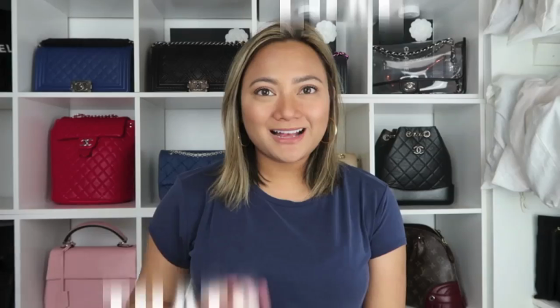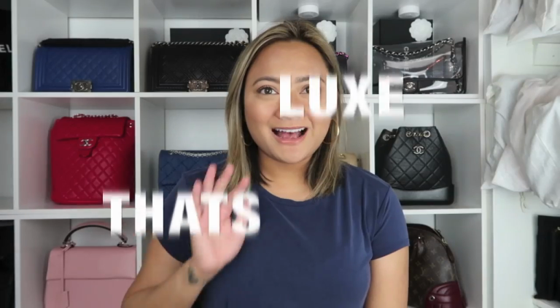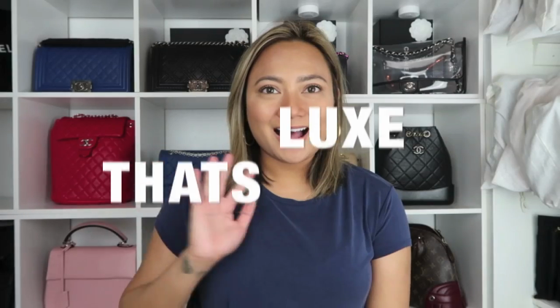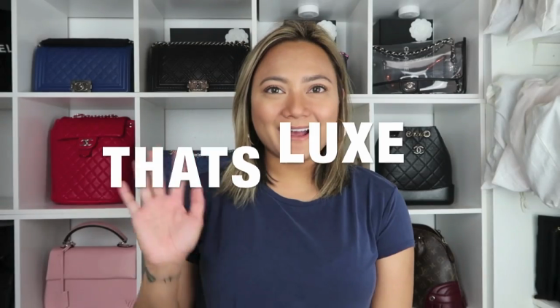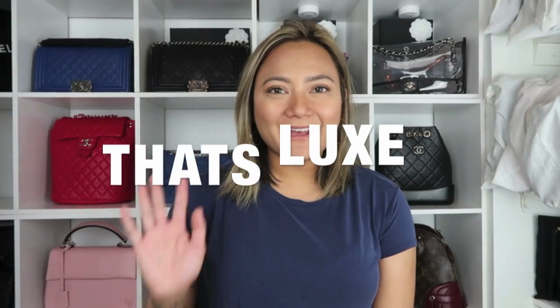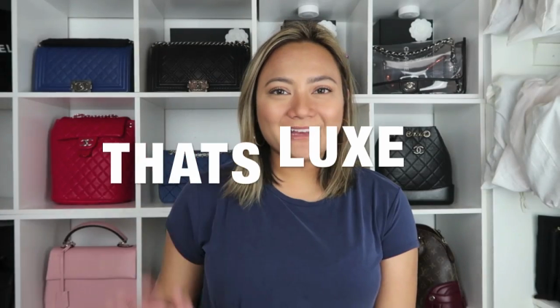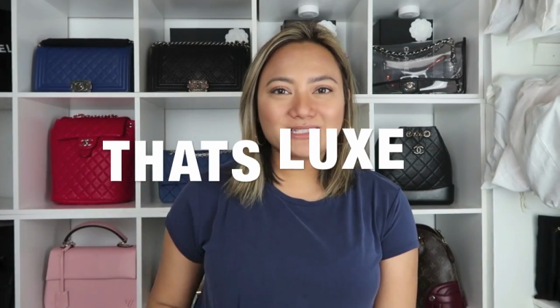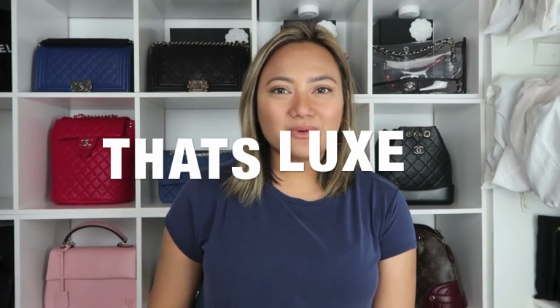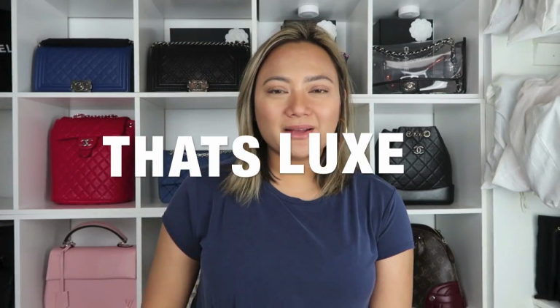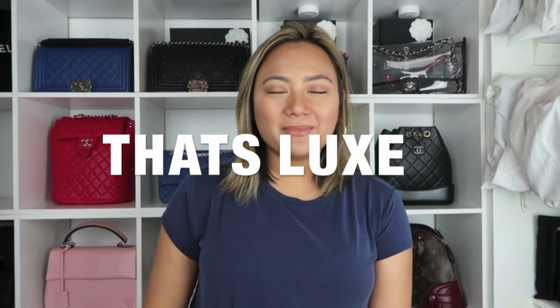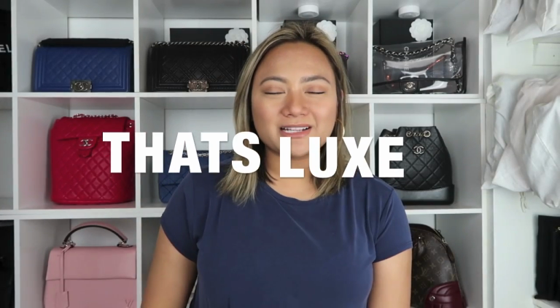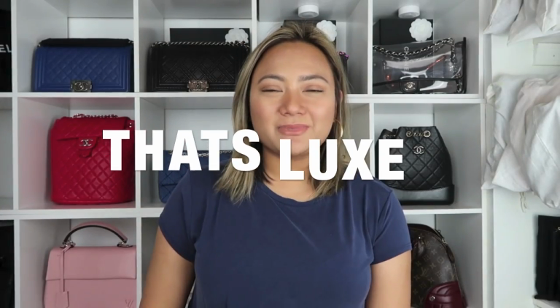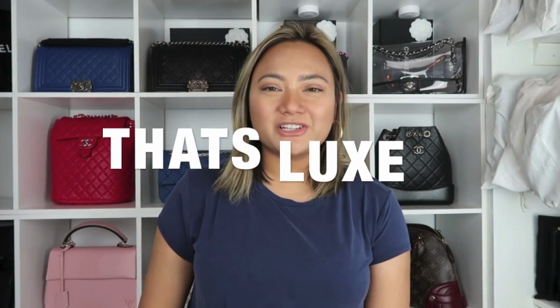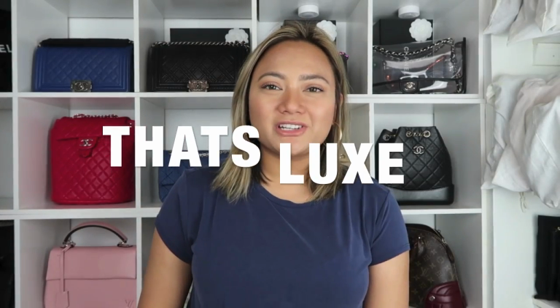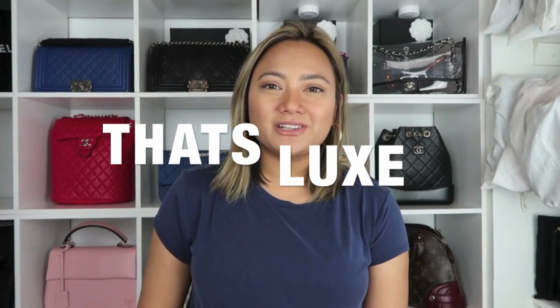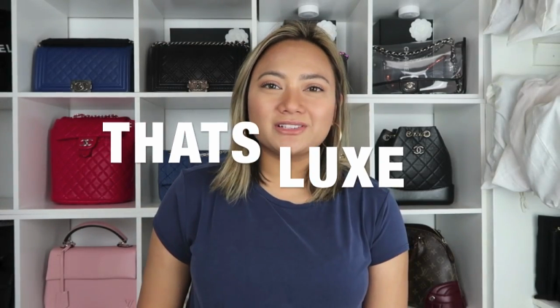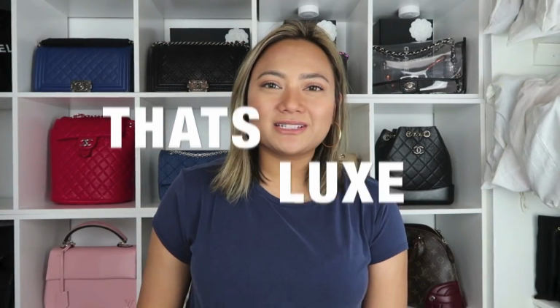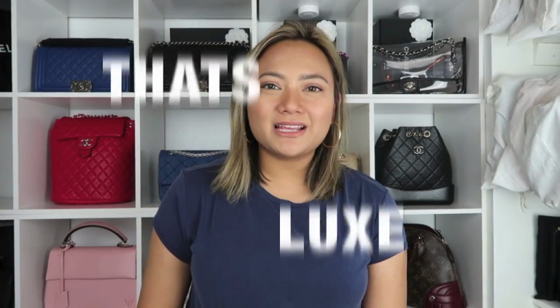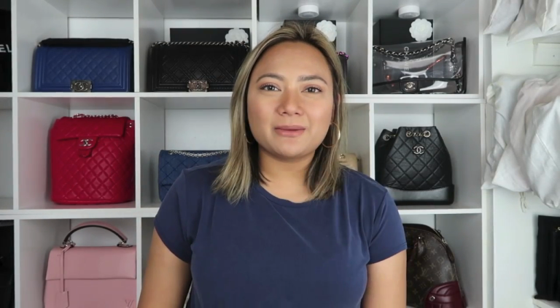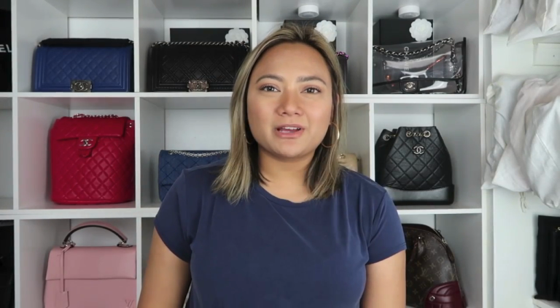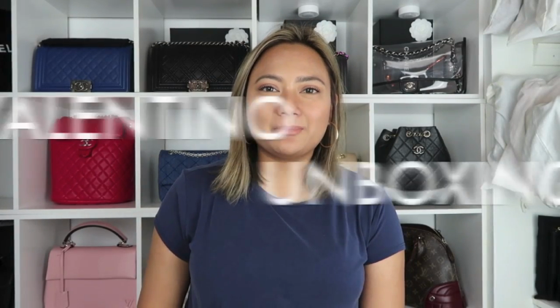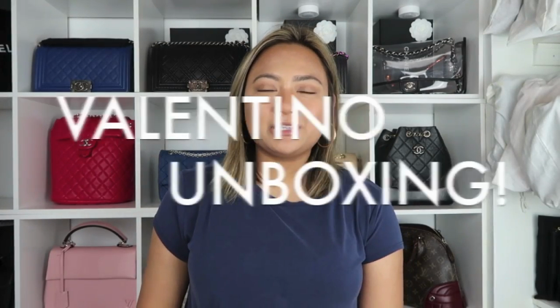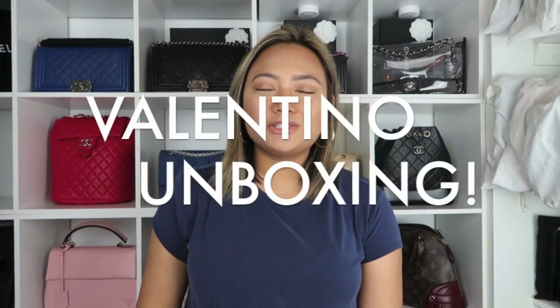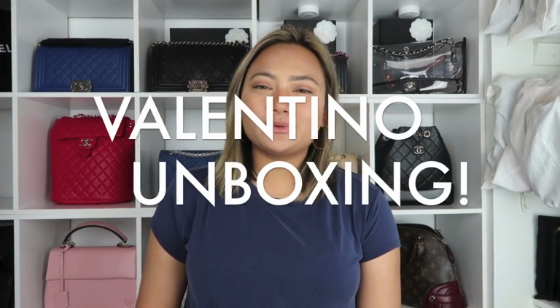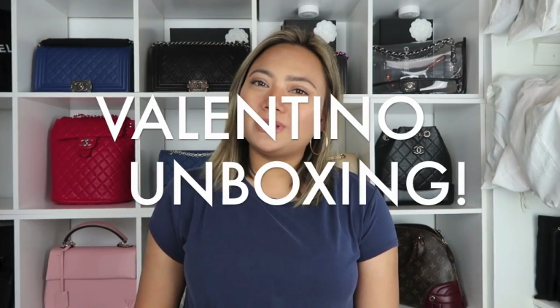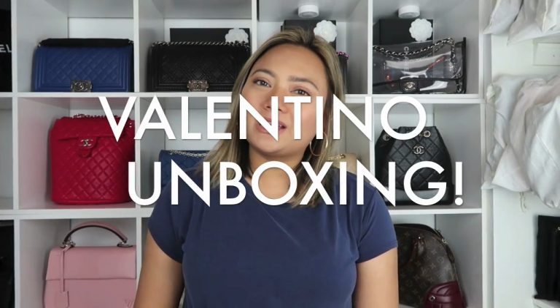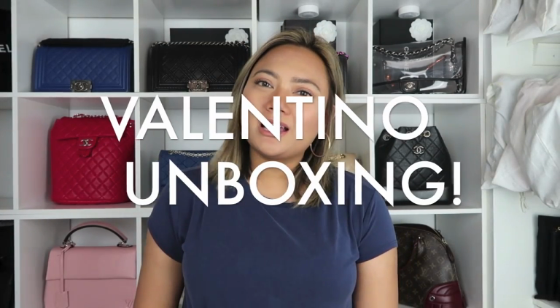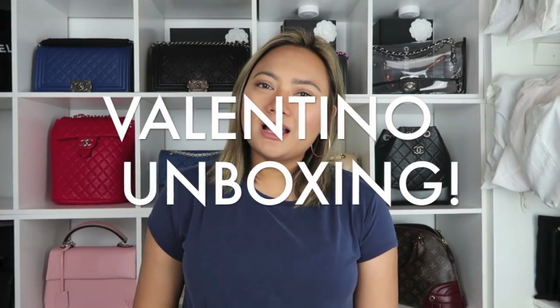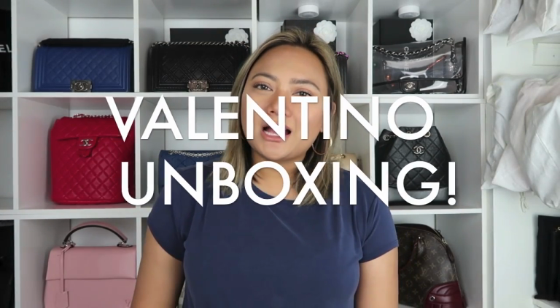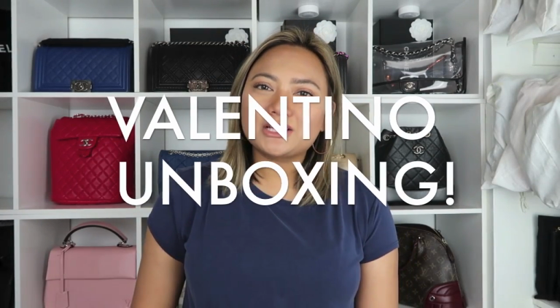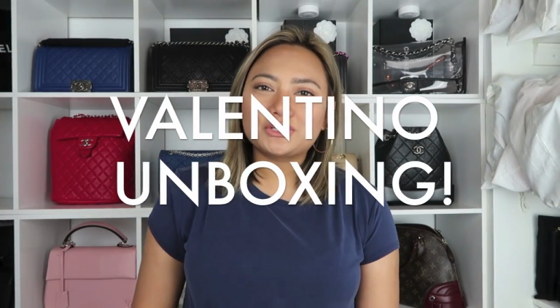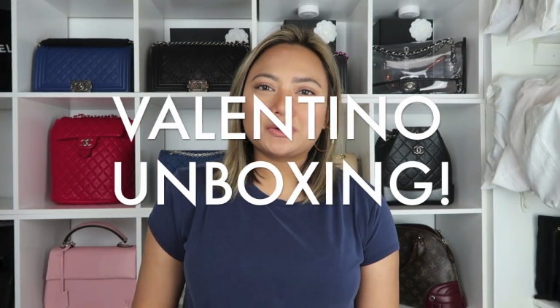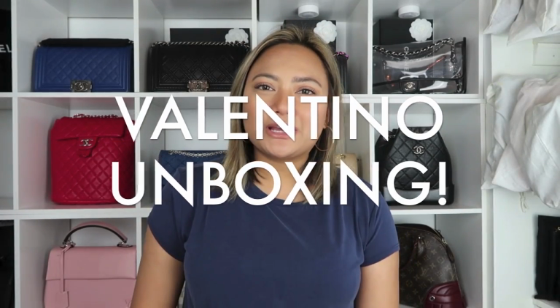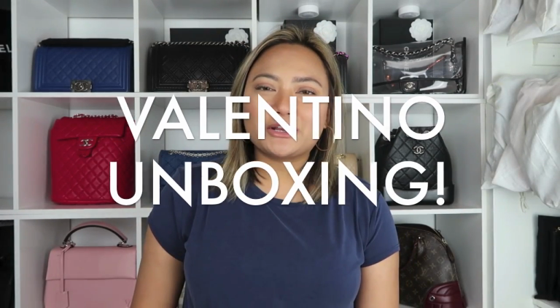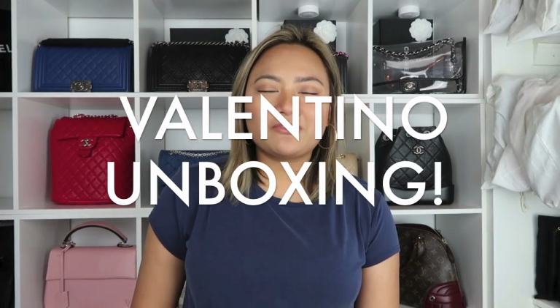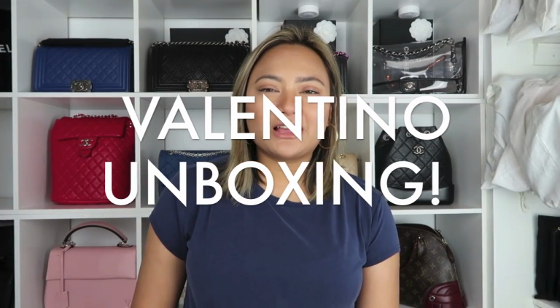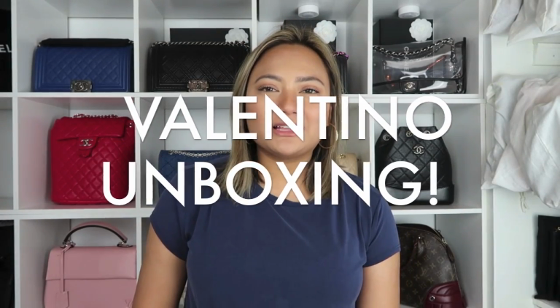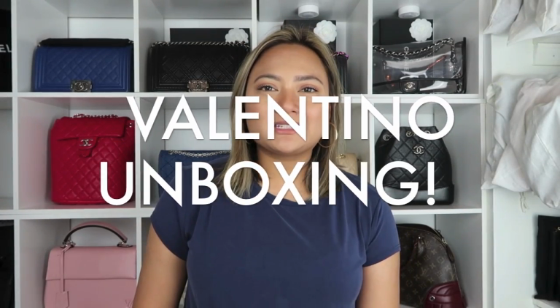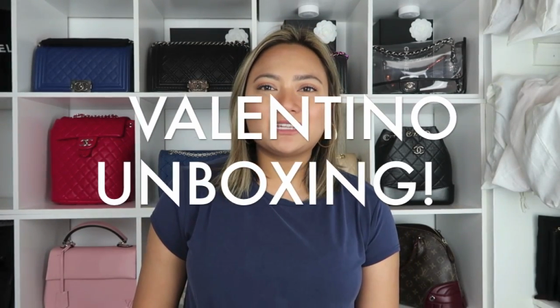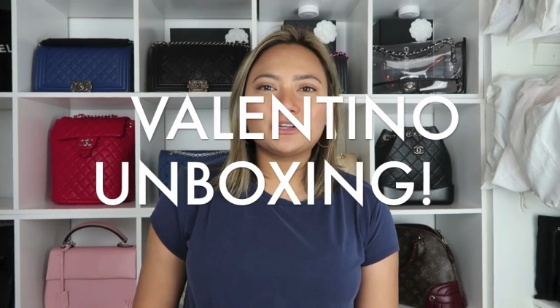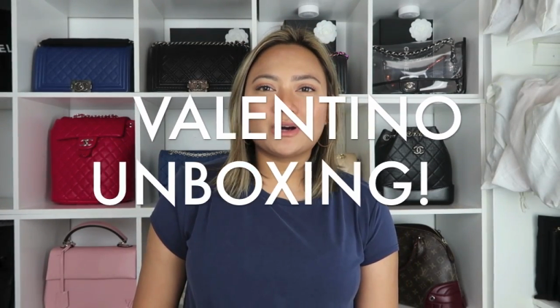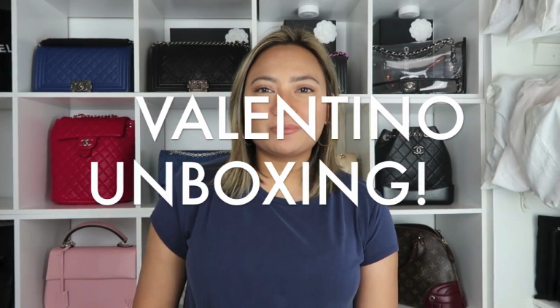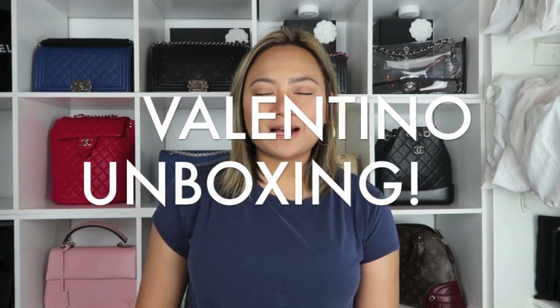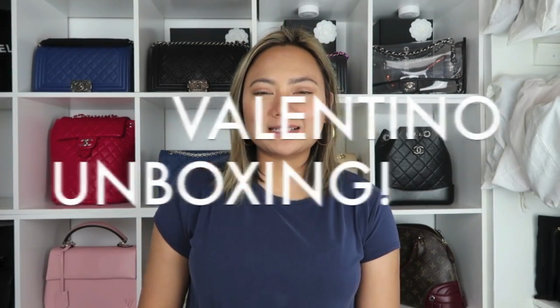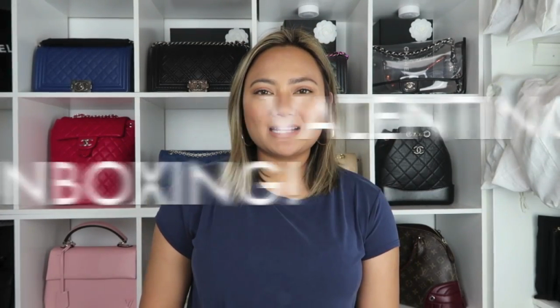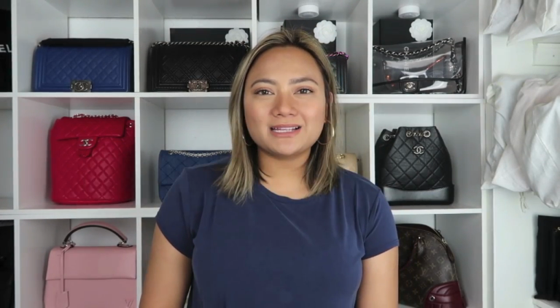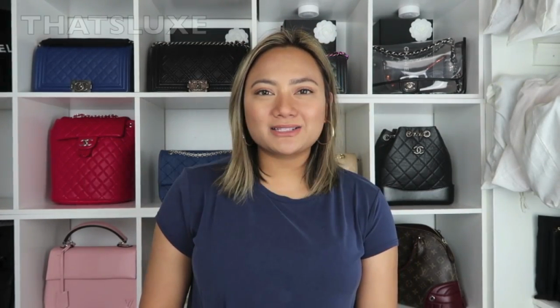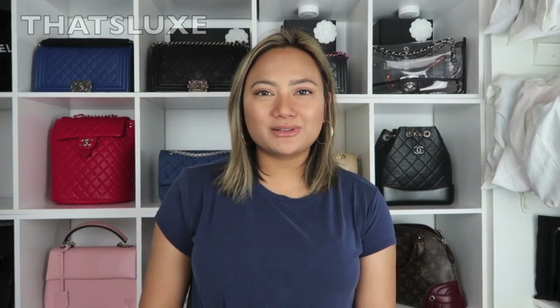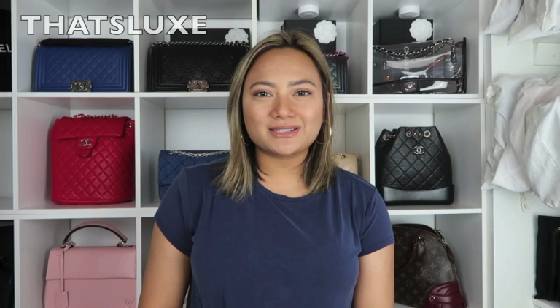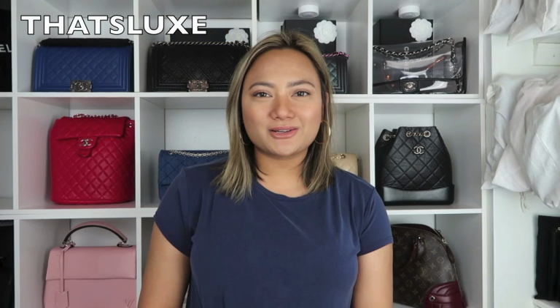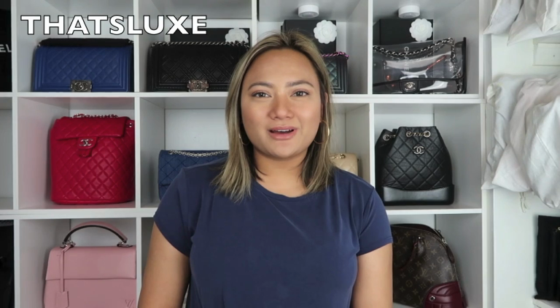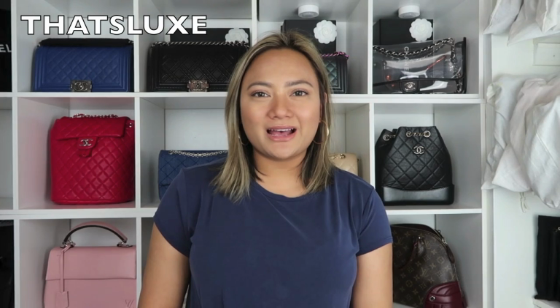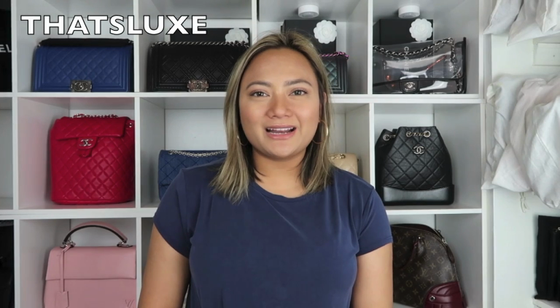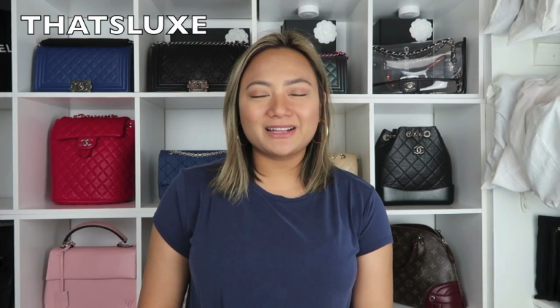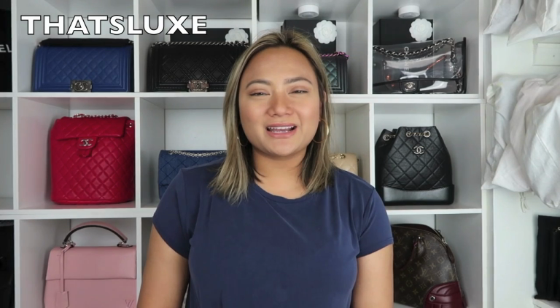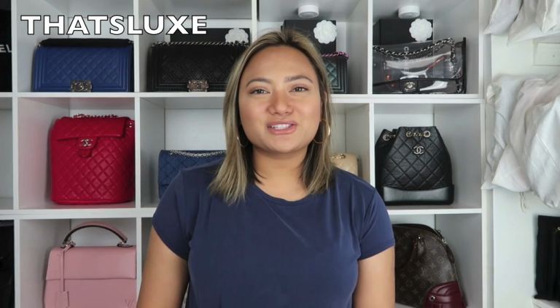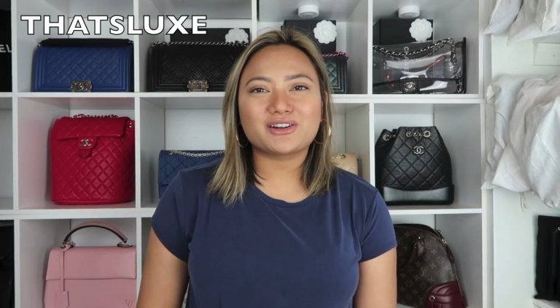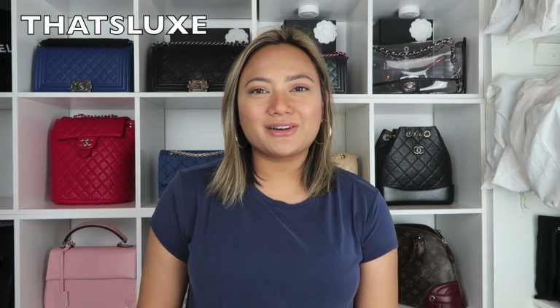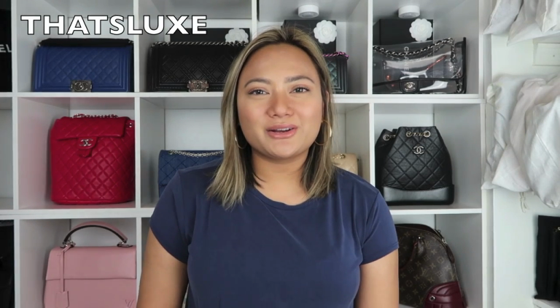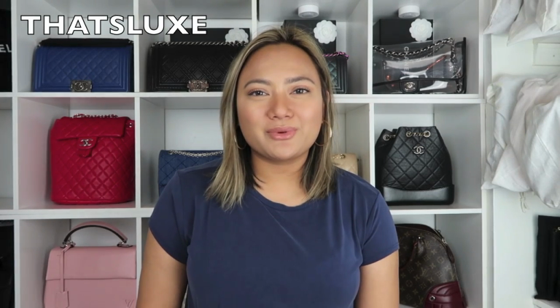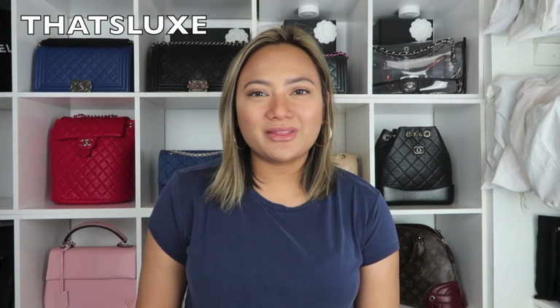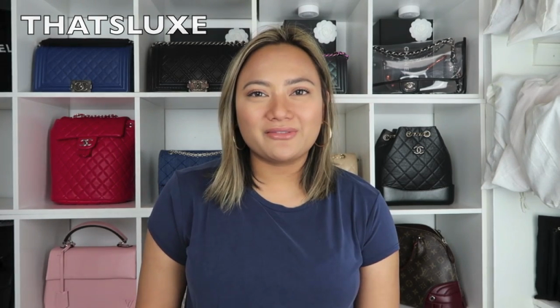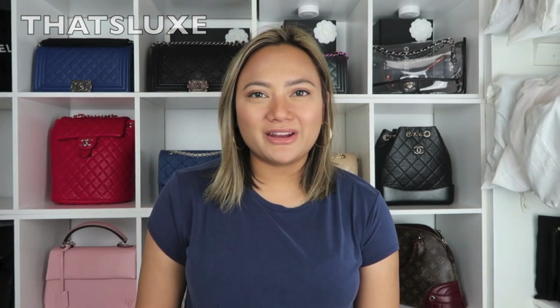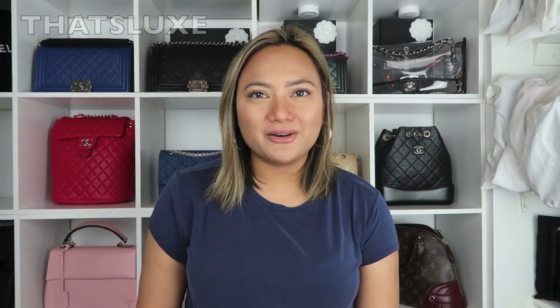Hi guys, welcome back to my channel. Today I'm going to be doing a two-item Valentino unboxing. So let's go ahead and get started with the video.